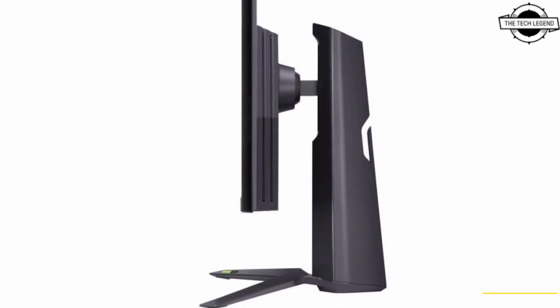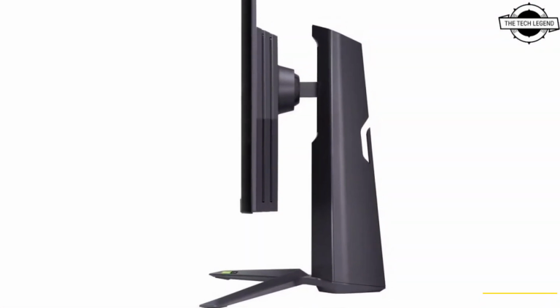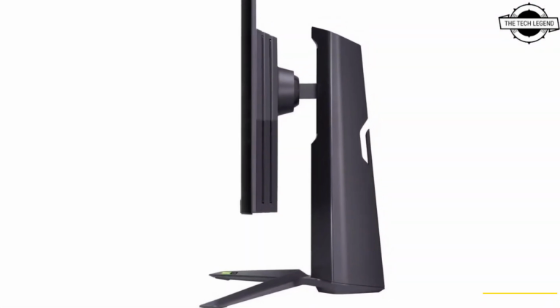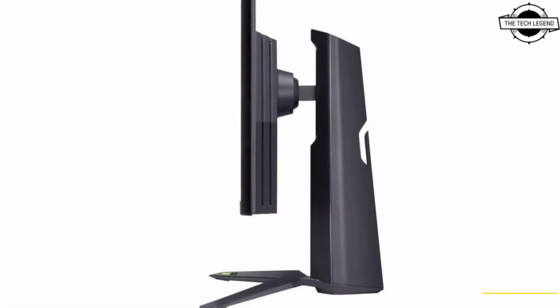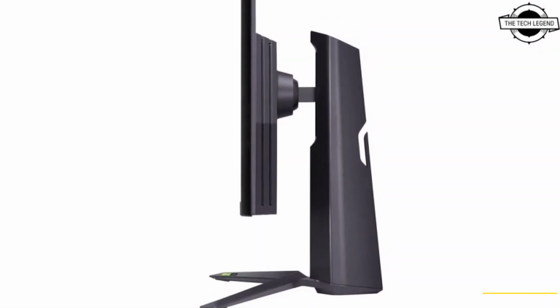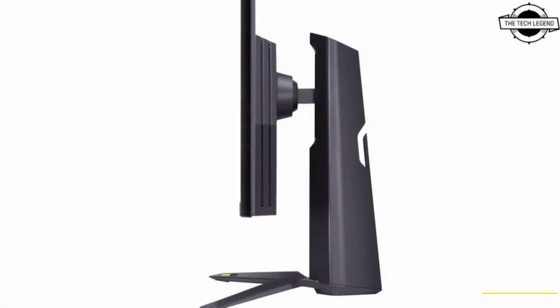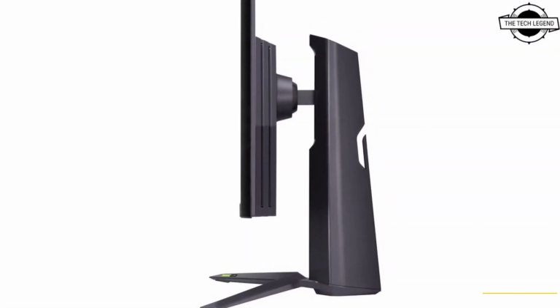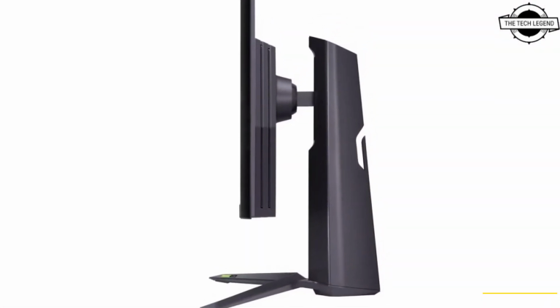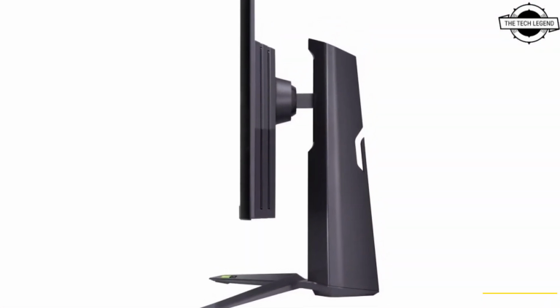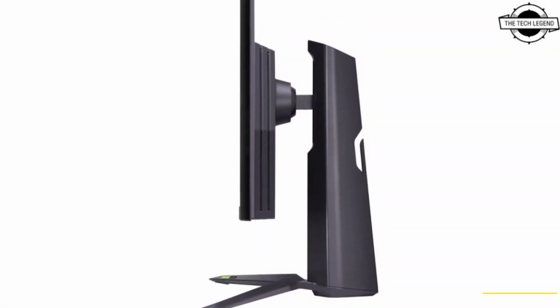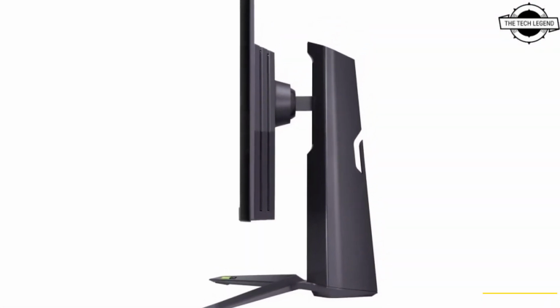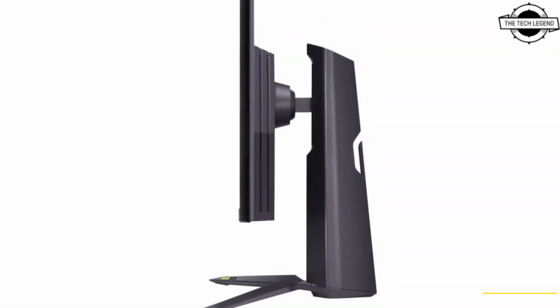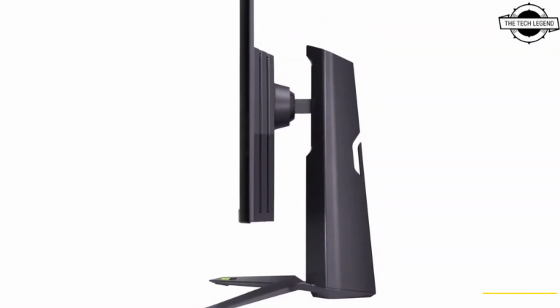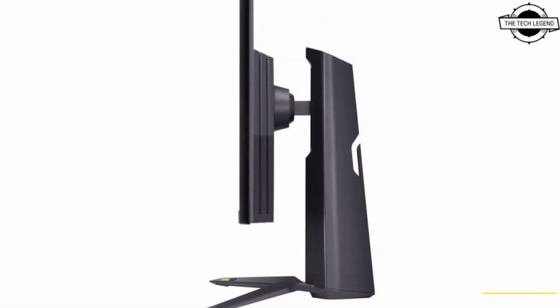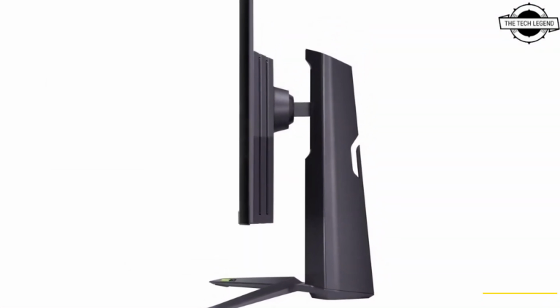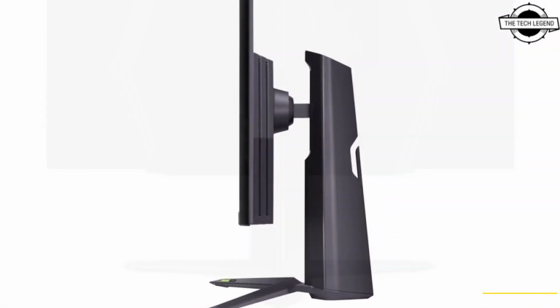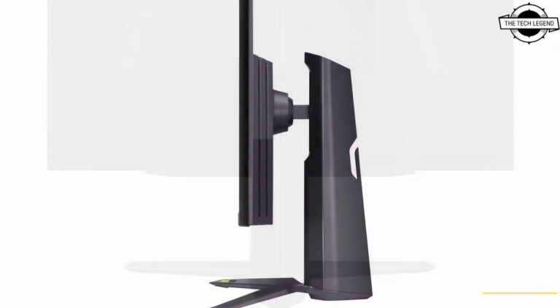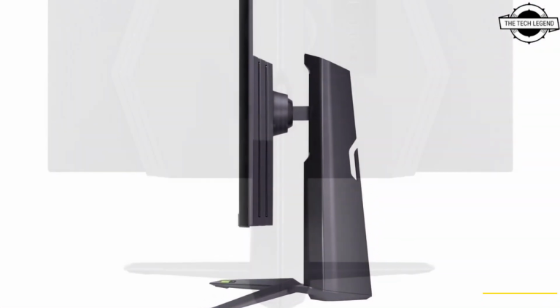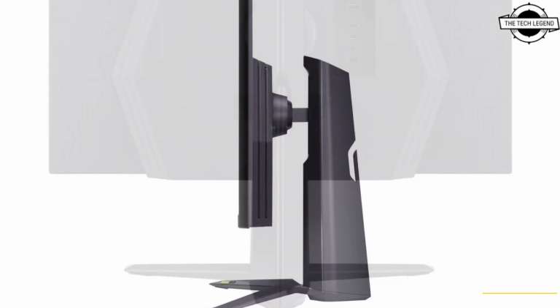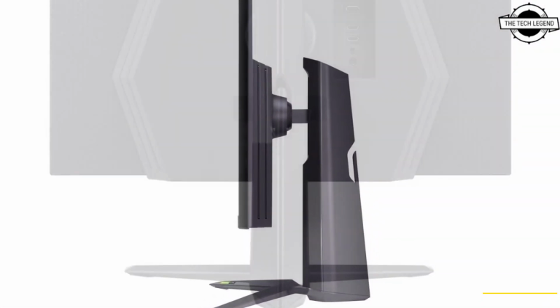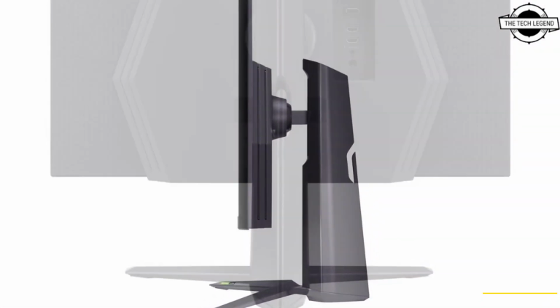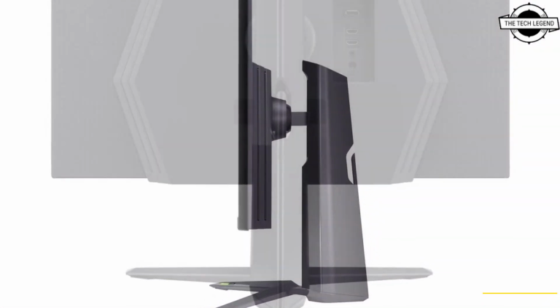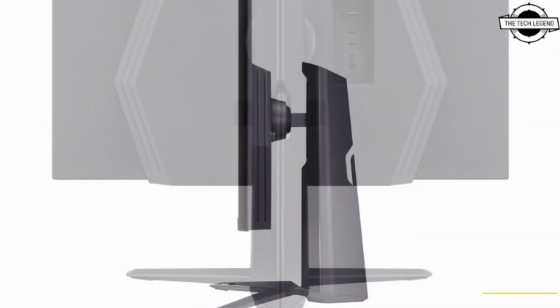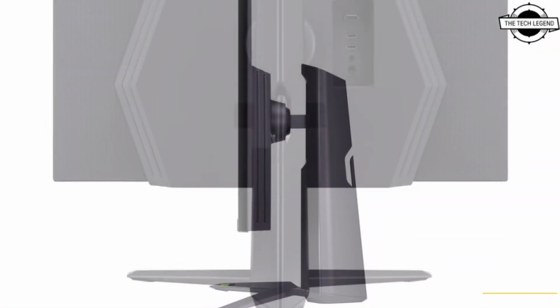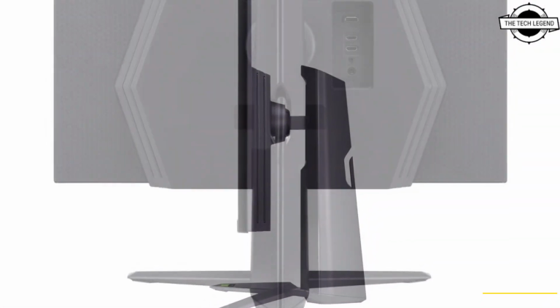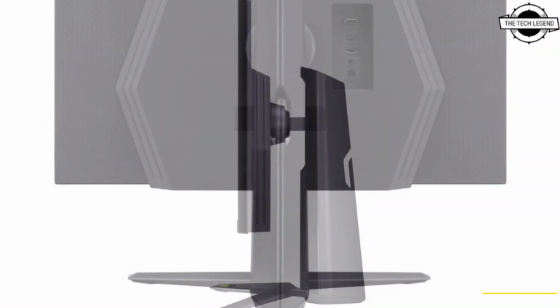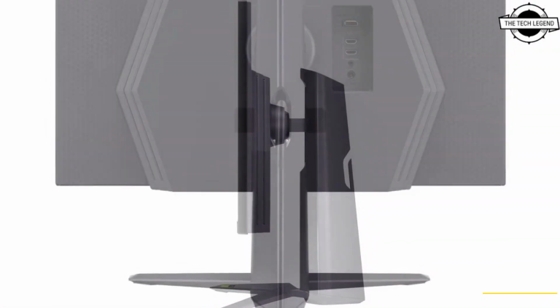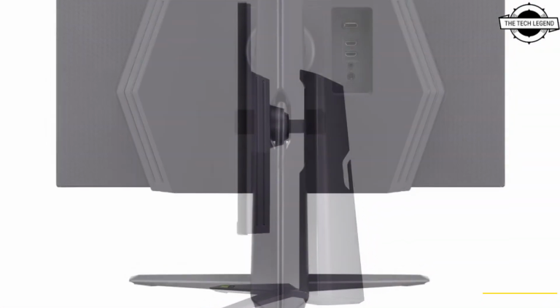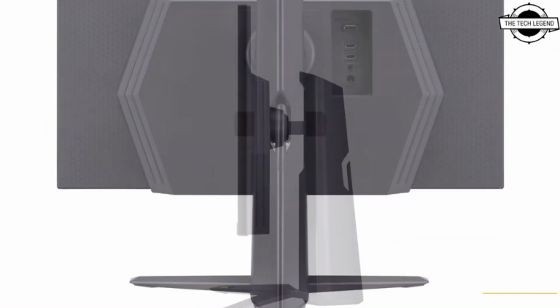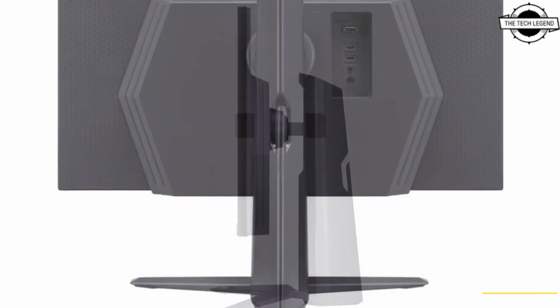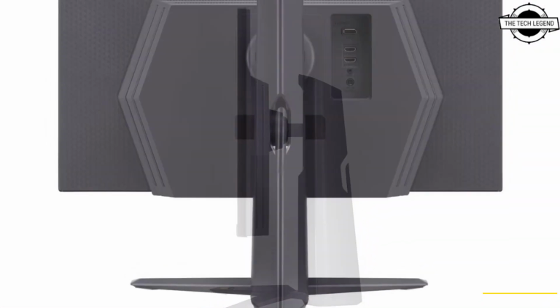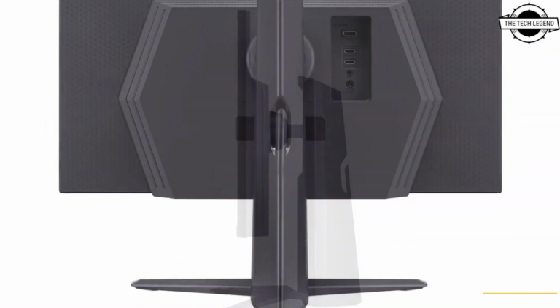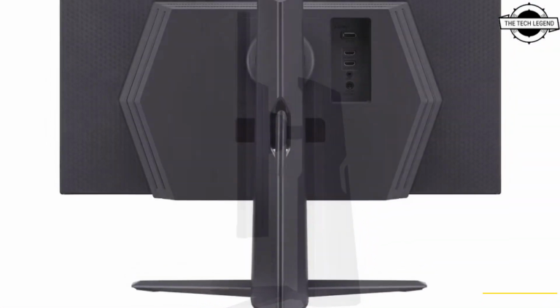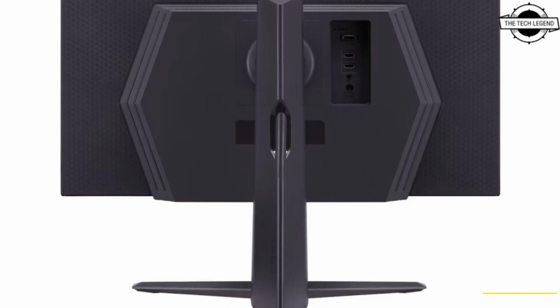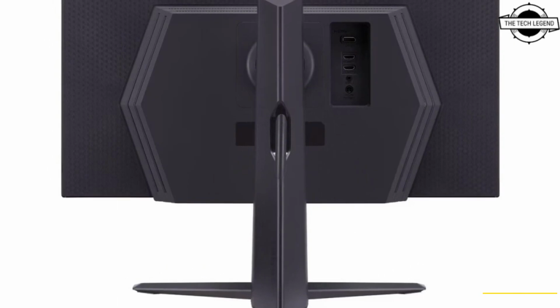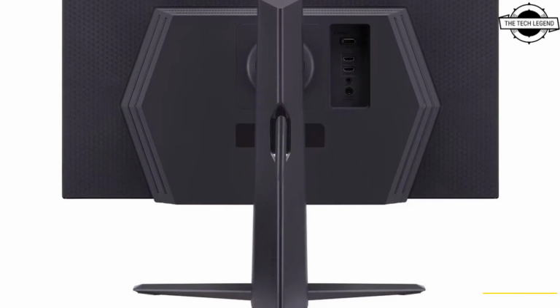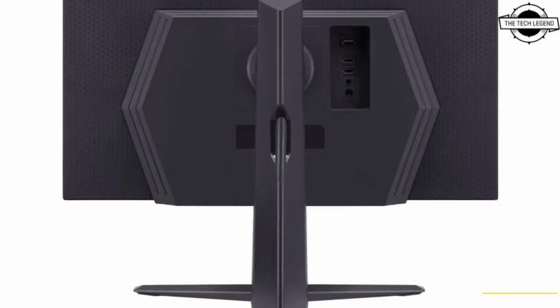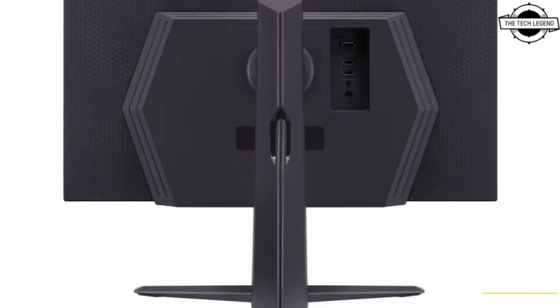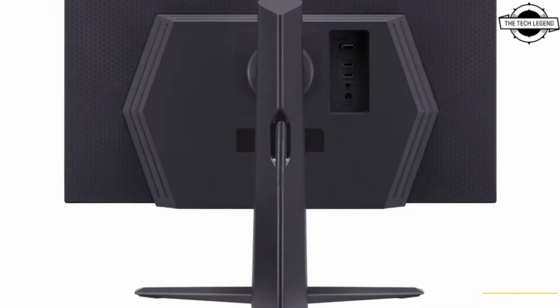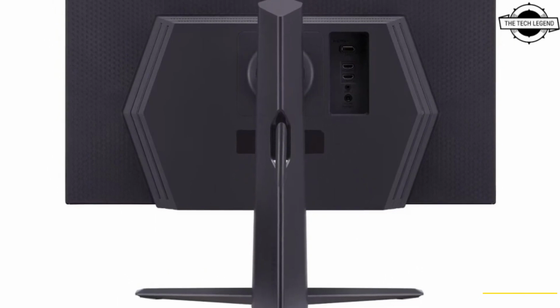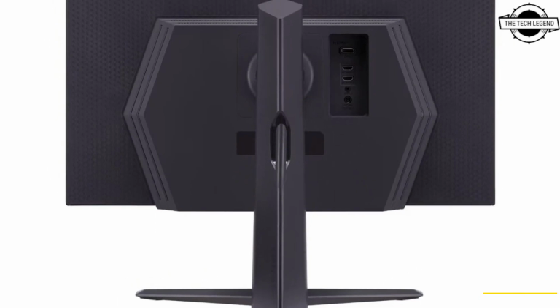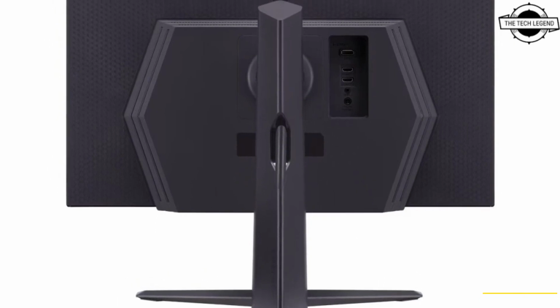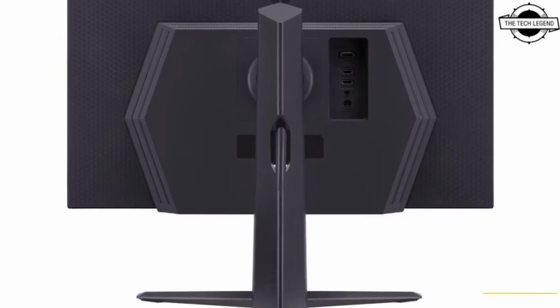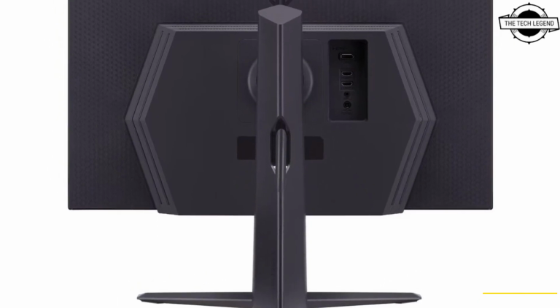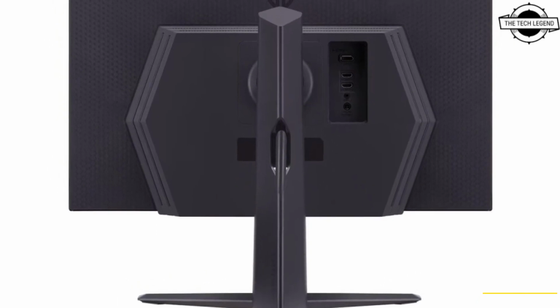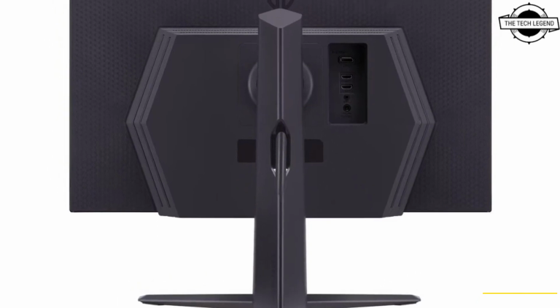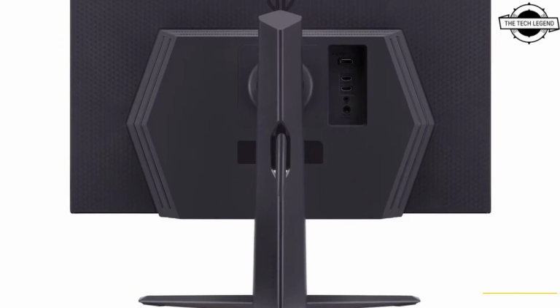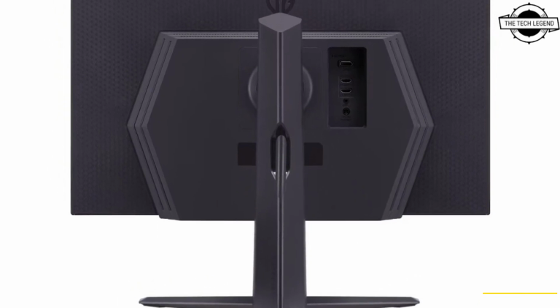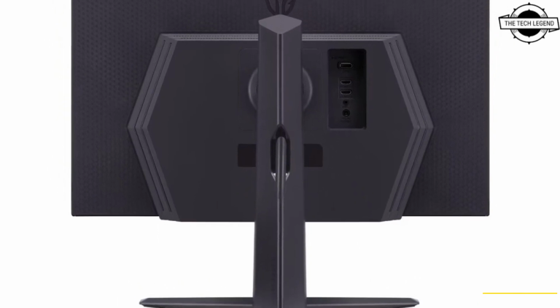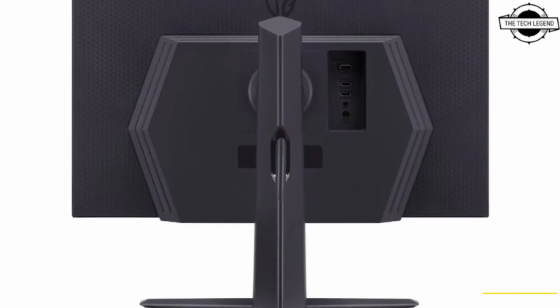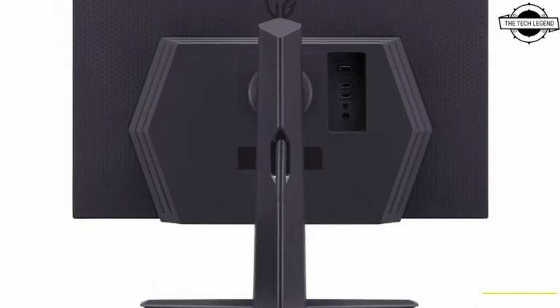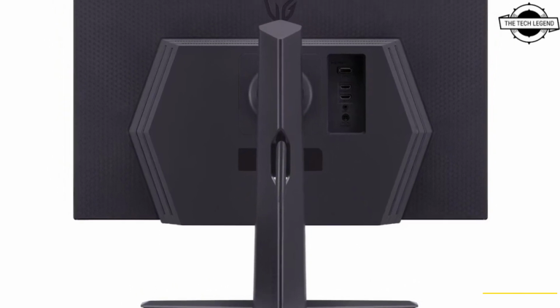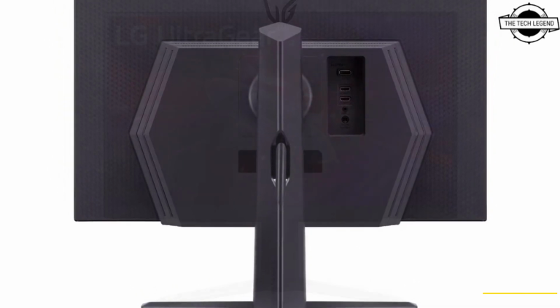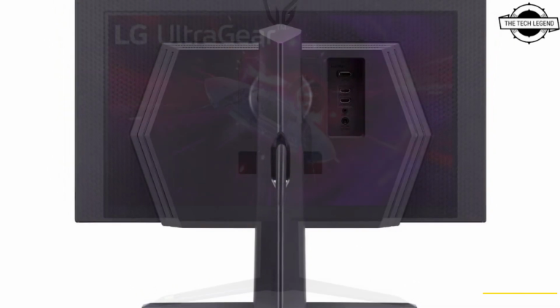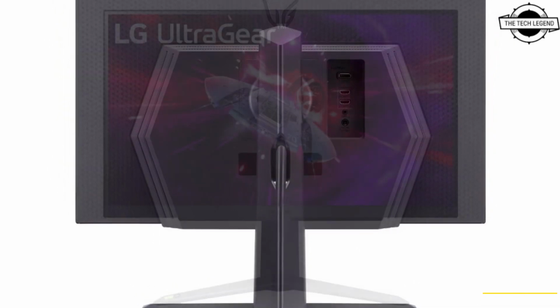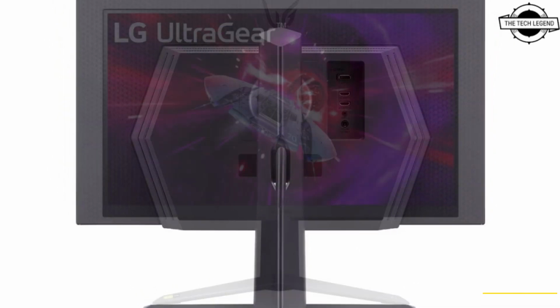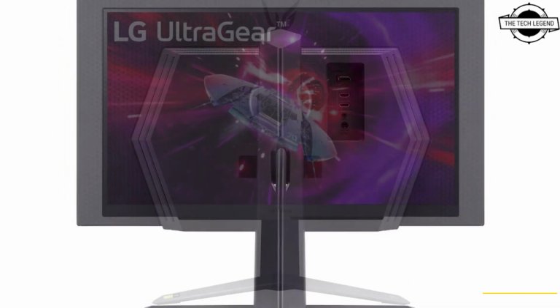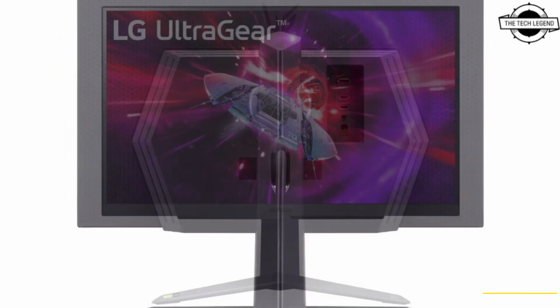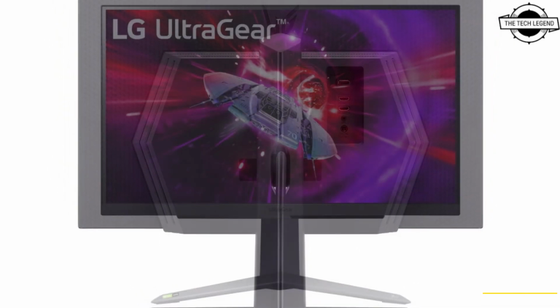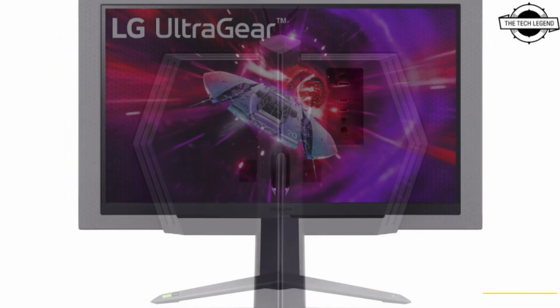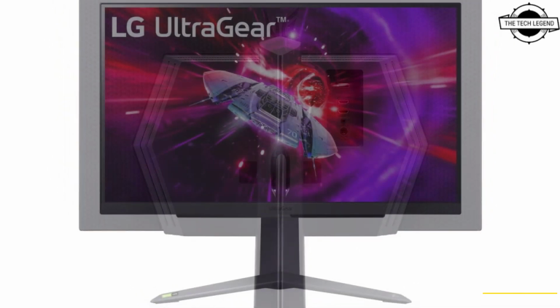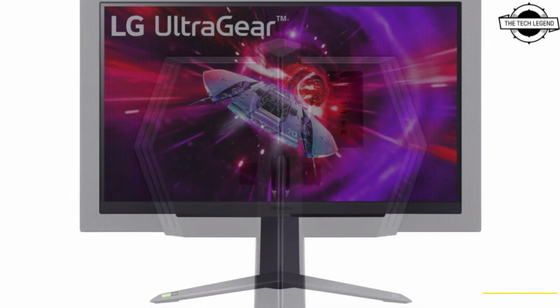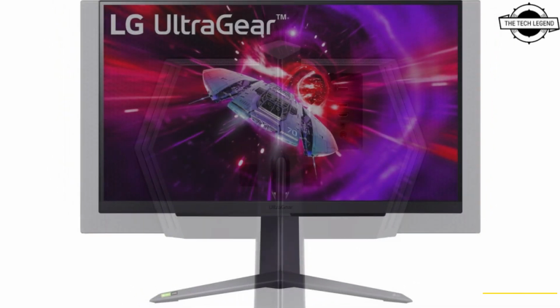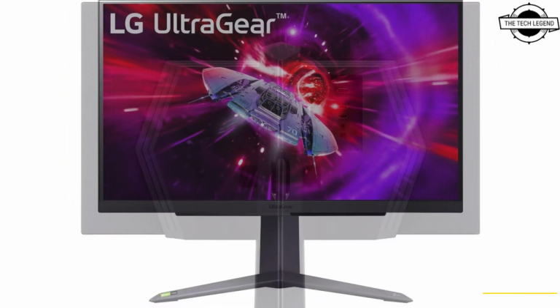The monitor also has a gray-to-gray response time of 1ms and a 1ms MPRT response time. It has an integrated strobe backlight to reduce motion blur and a built-in DAS mode to reduce input lag.